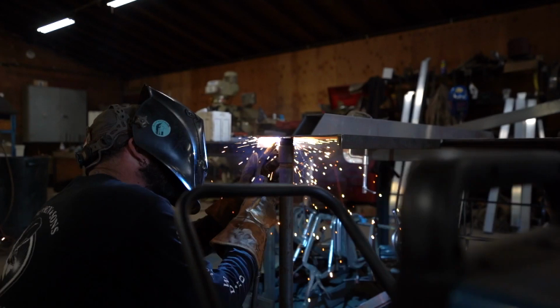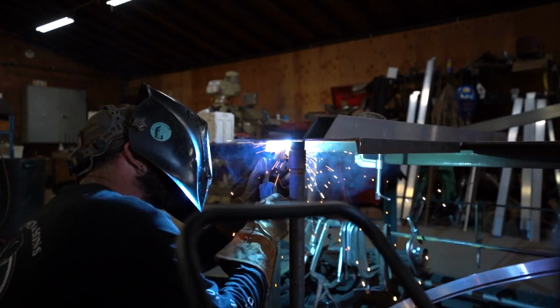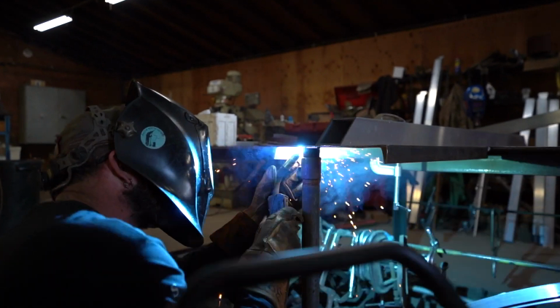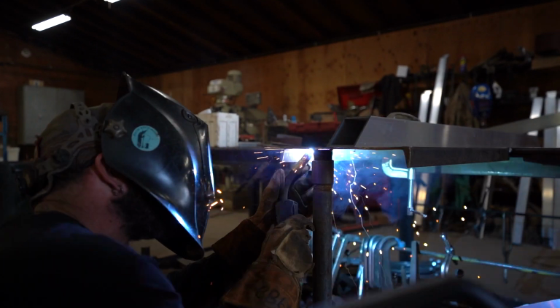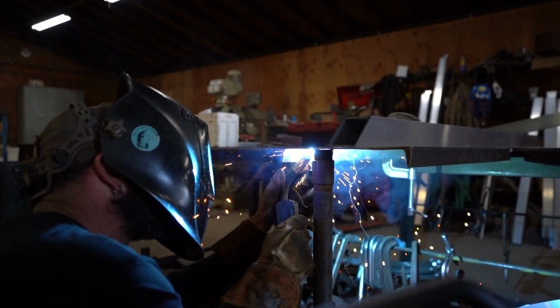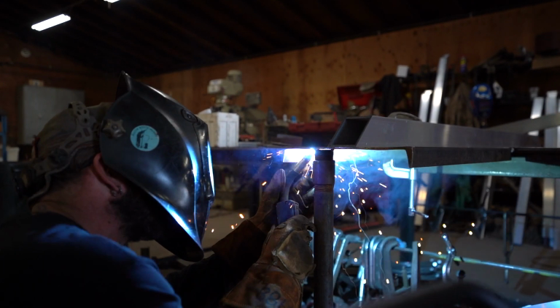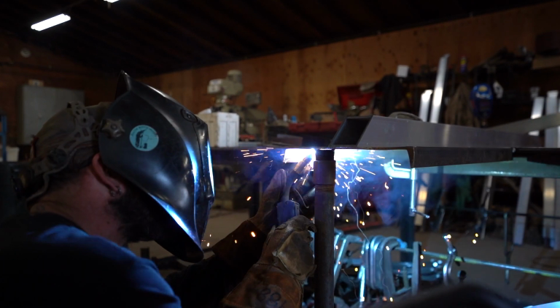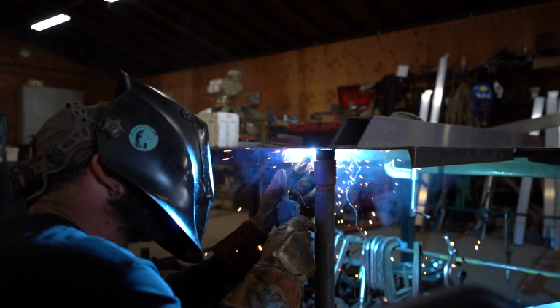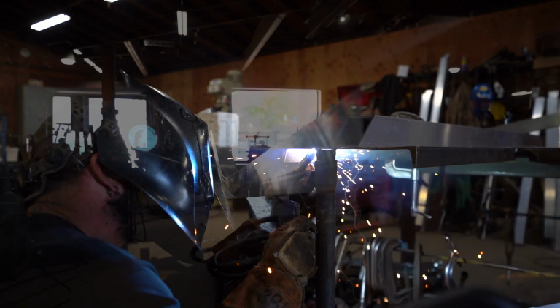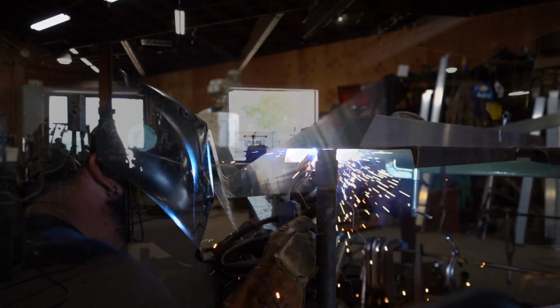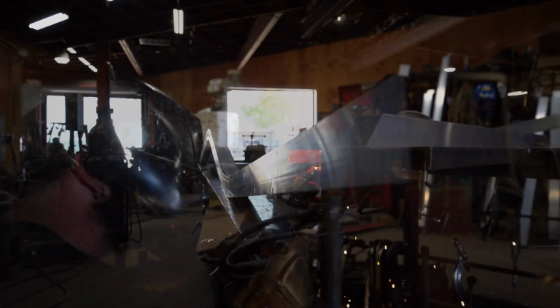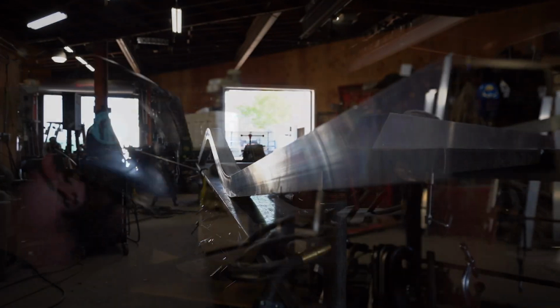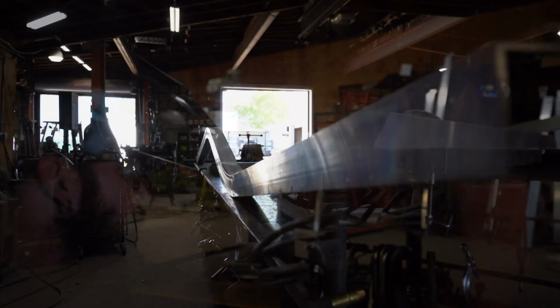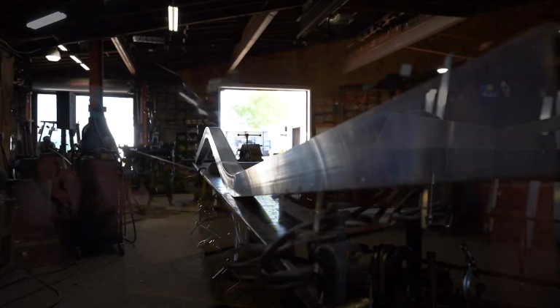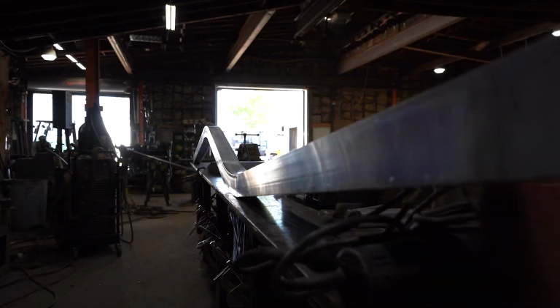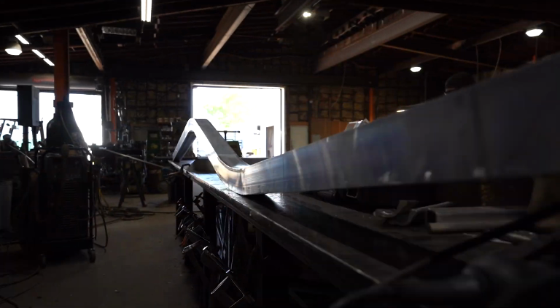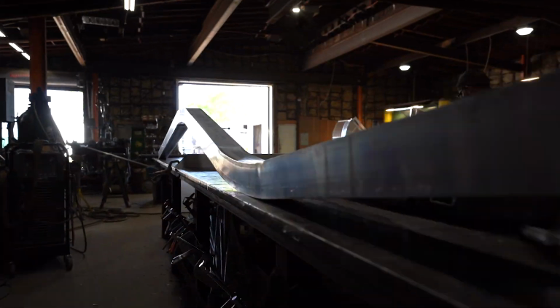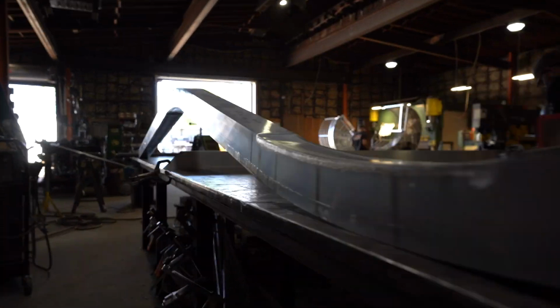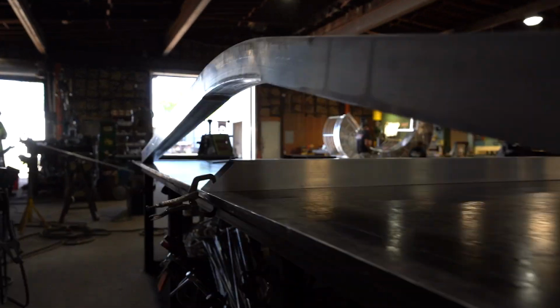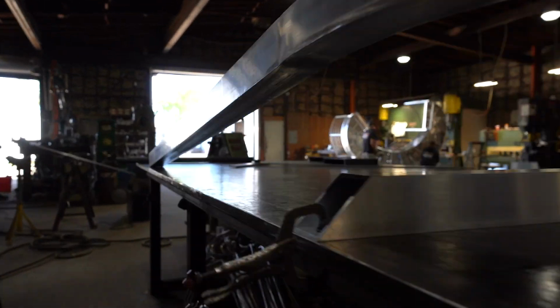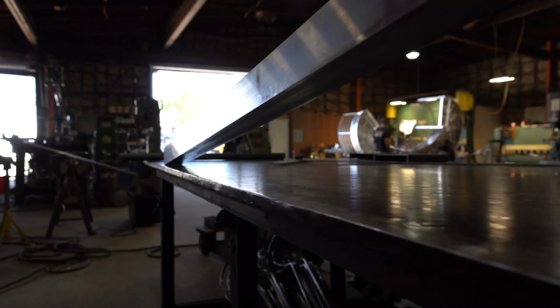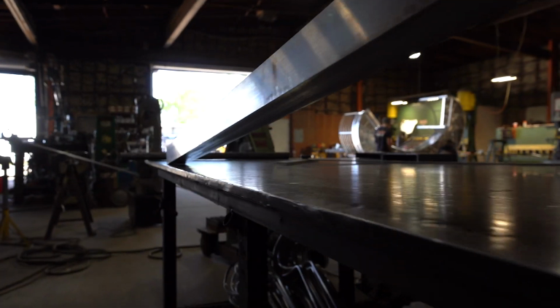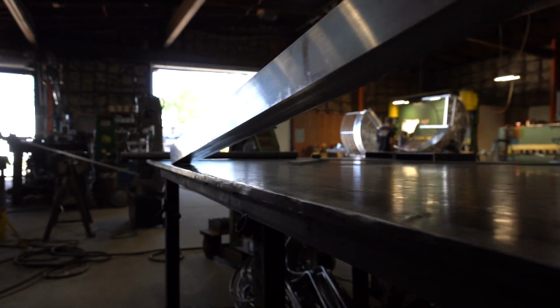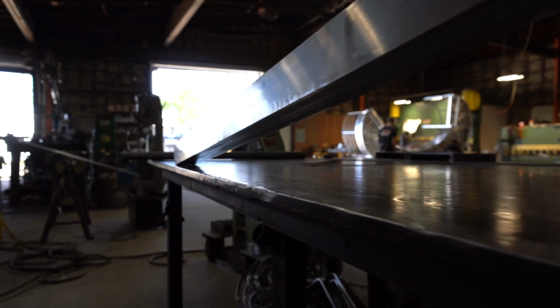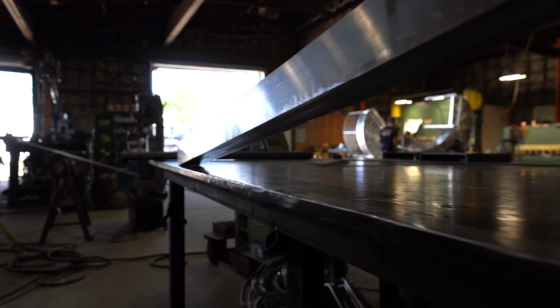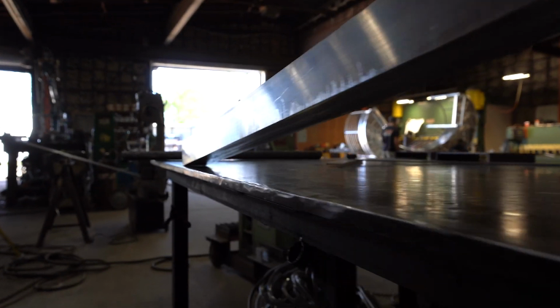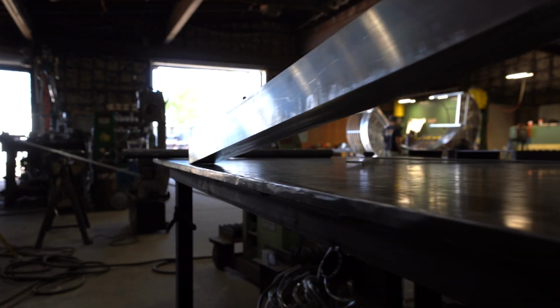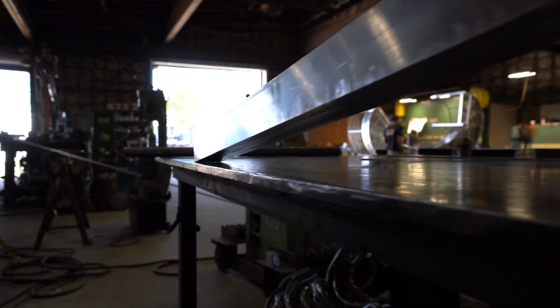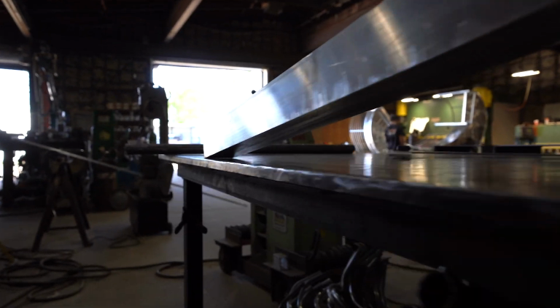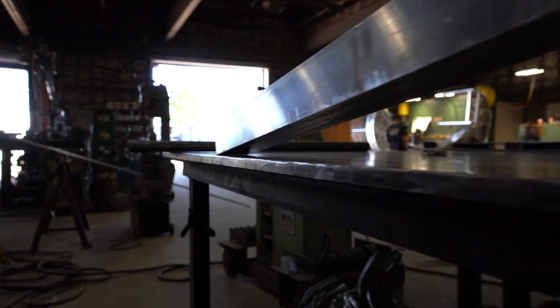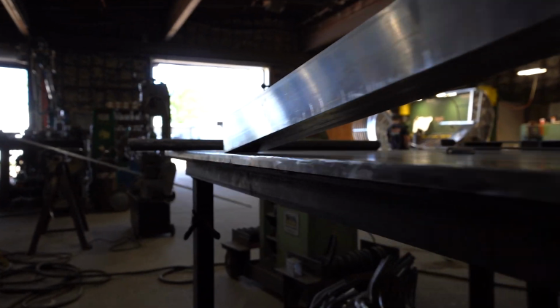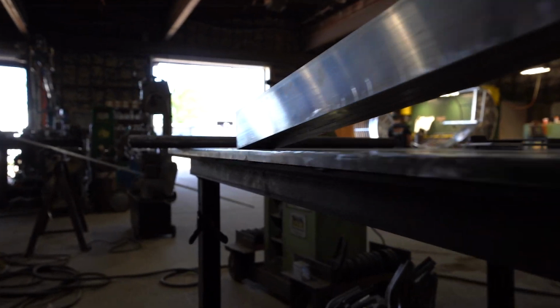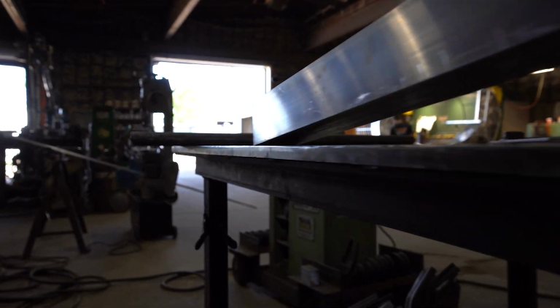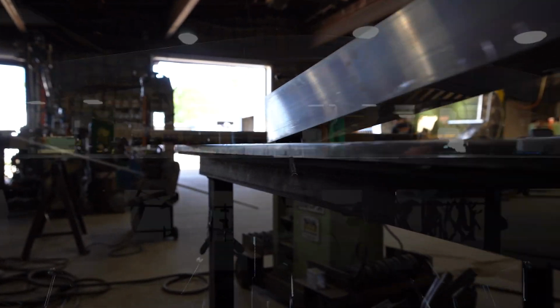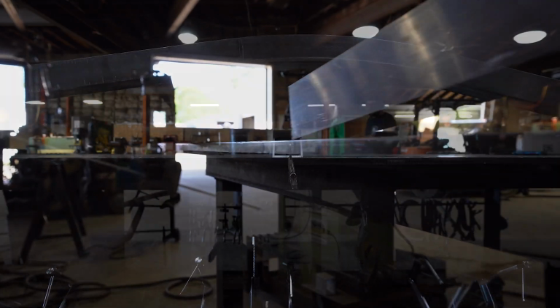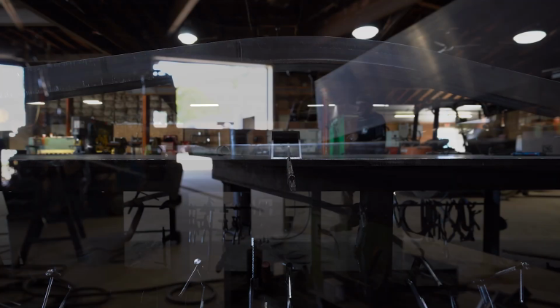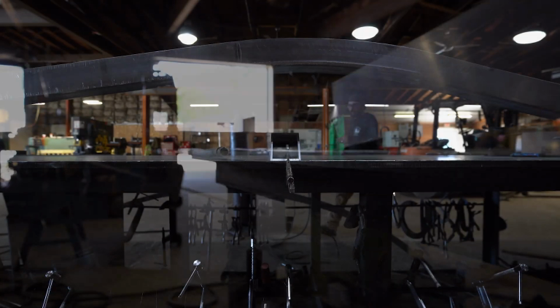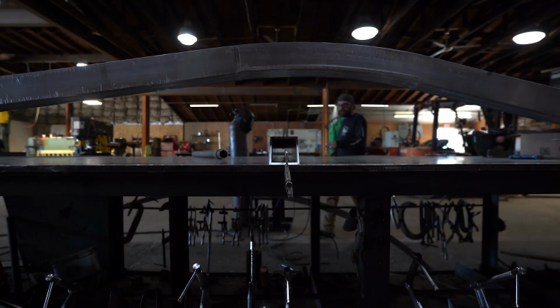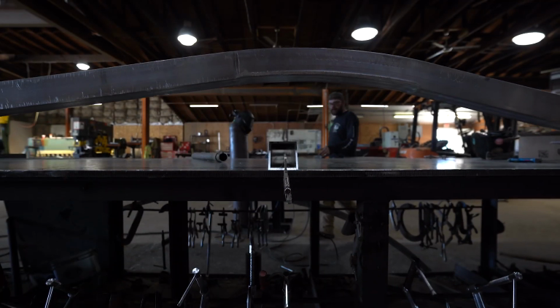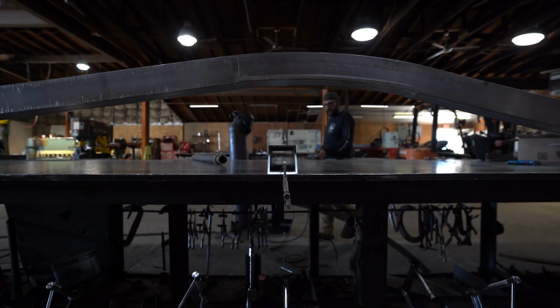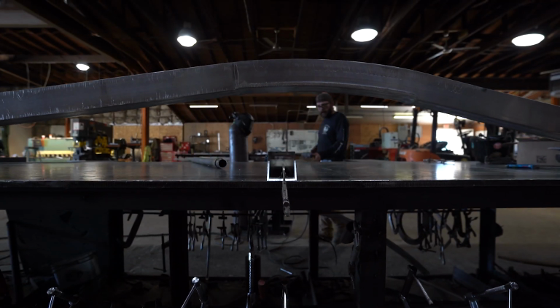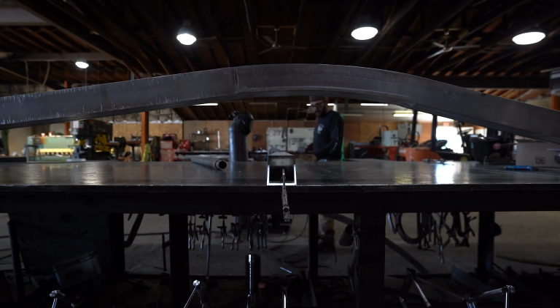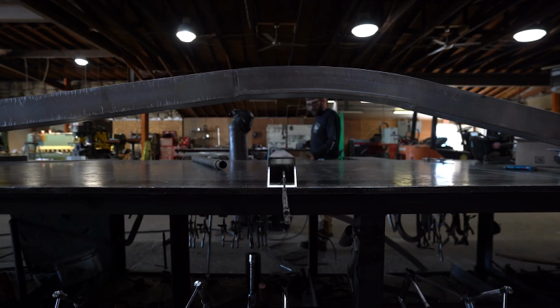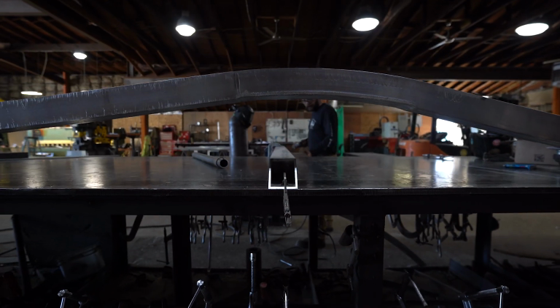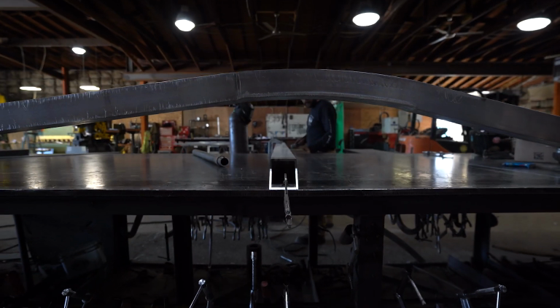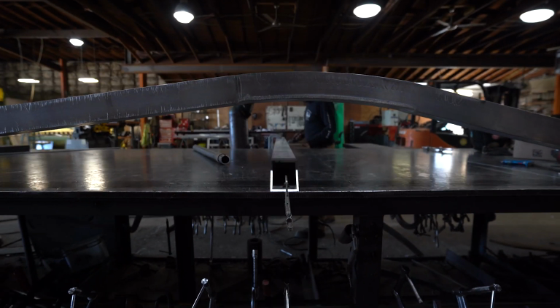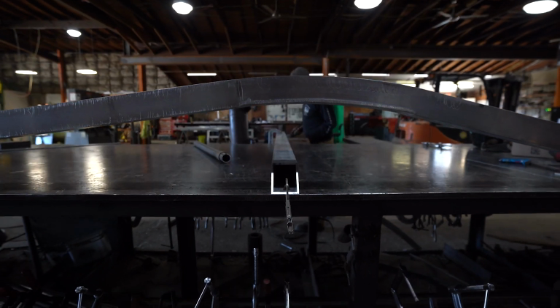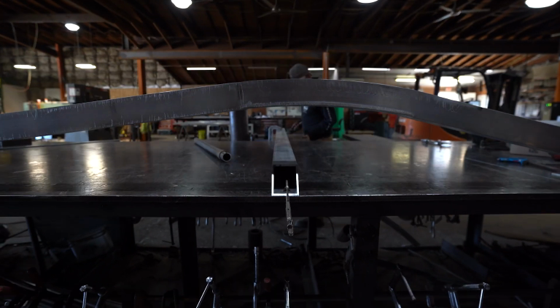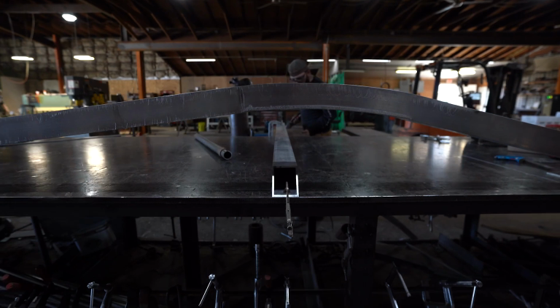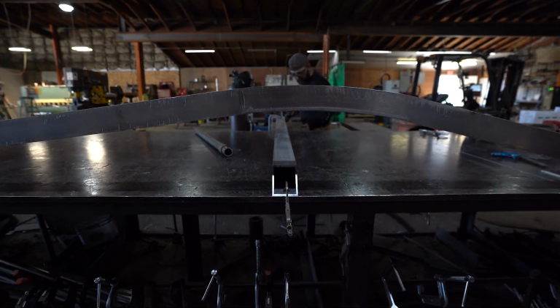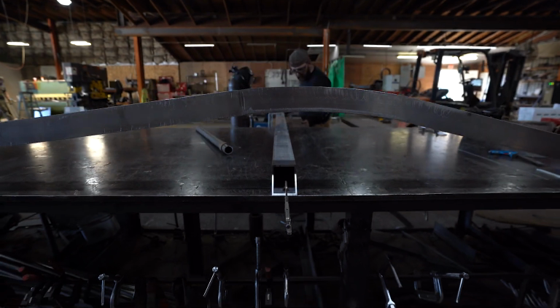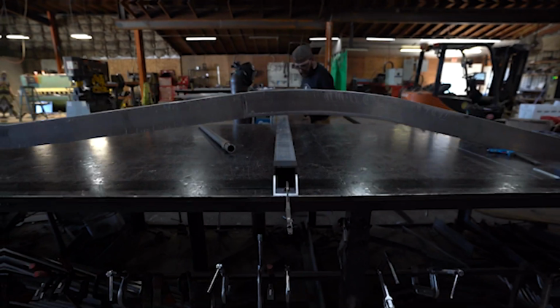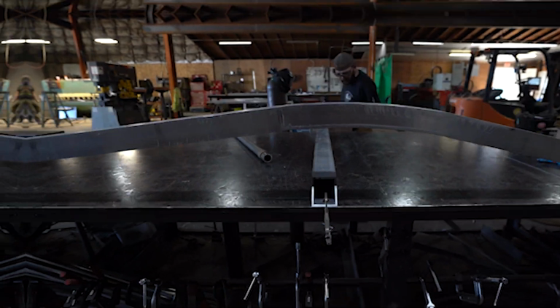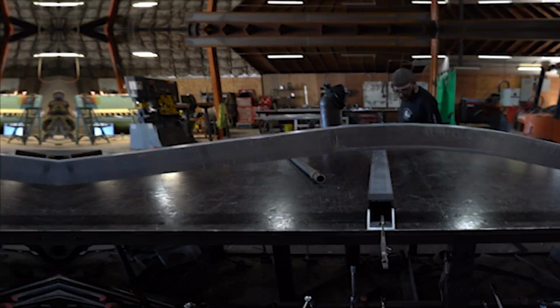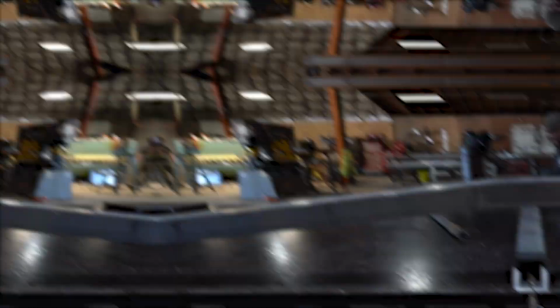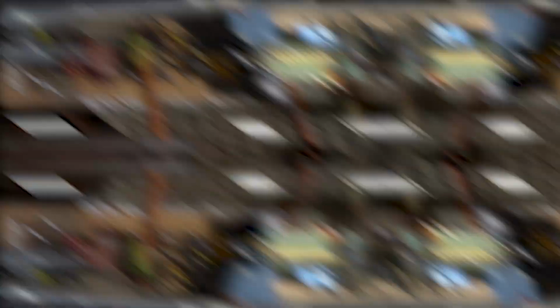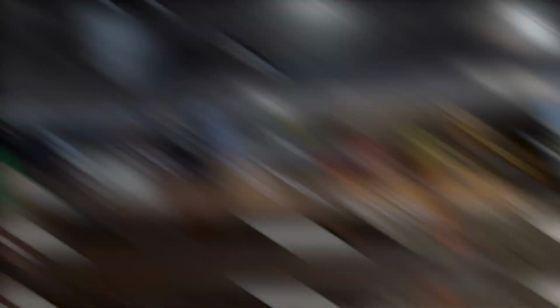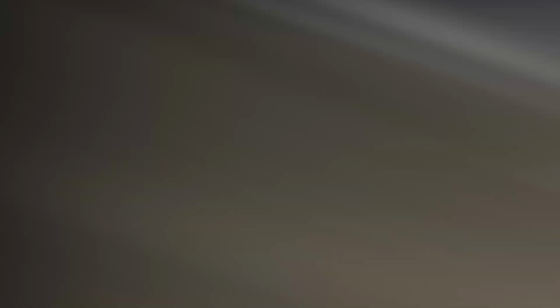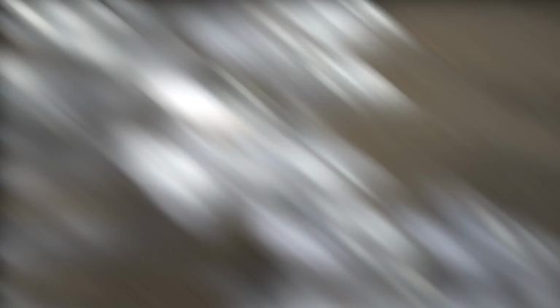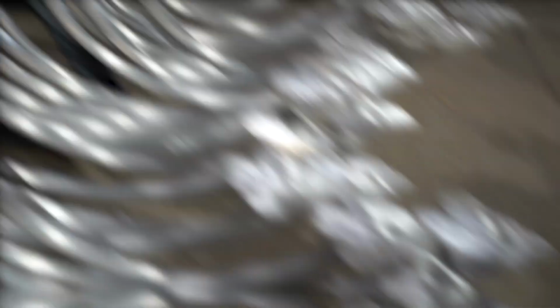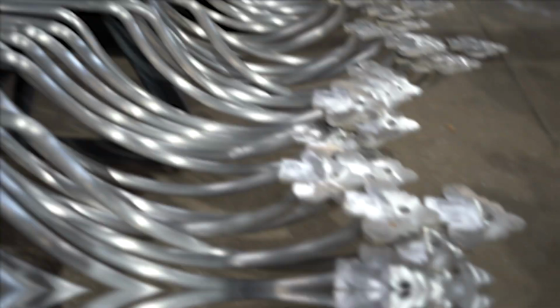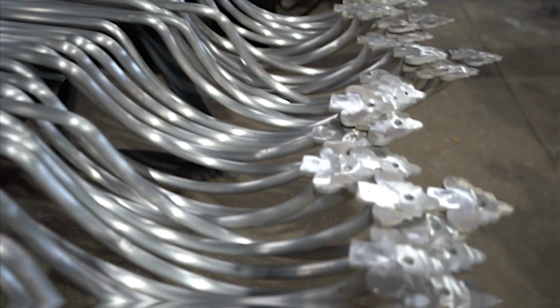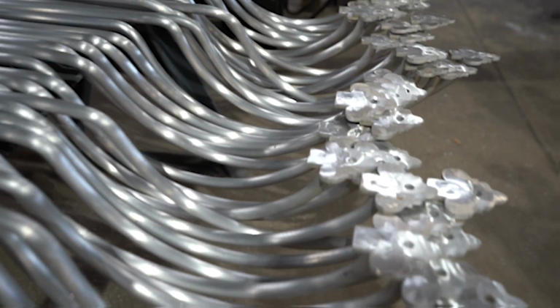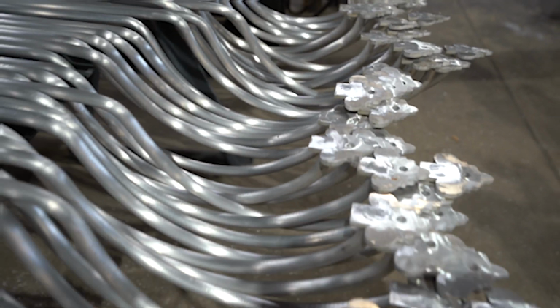Welcome back. Today we'll briefly go through the fabrication and installation of a custom front entrance gate for a private residence.